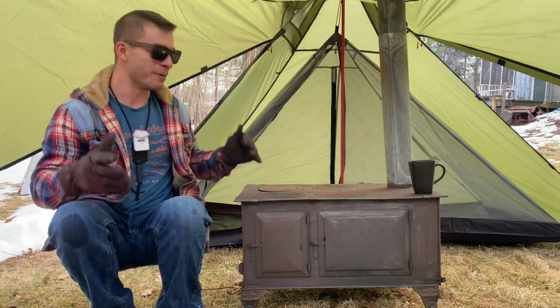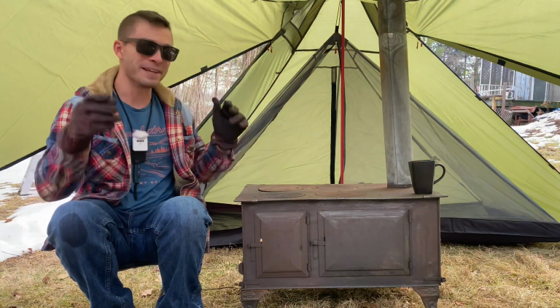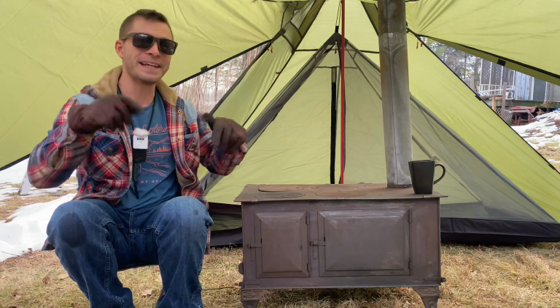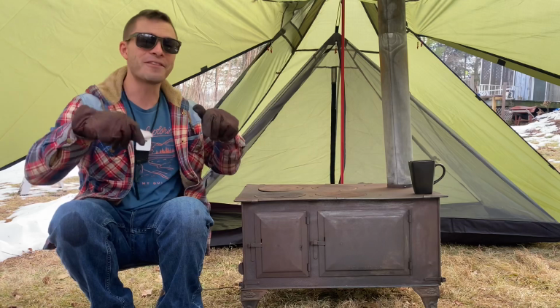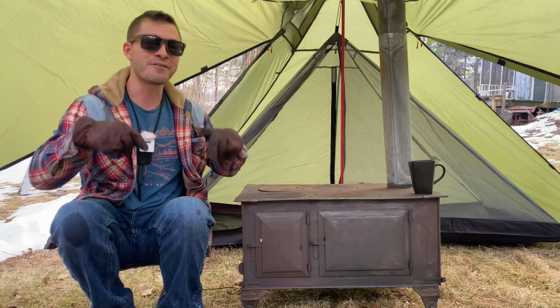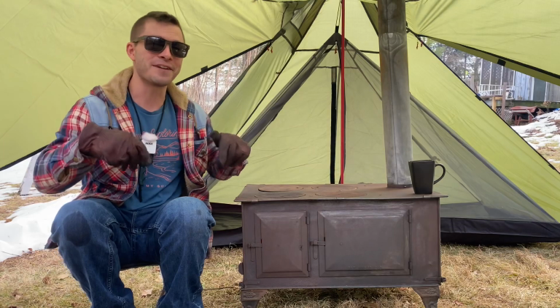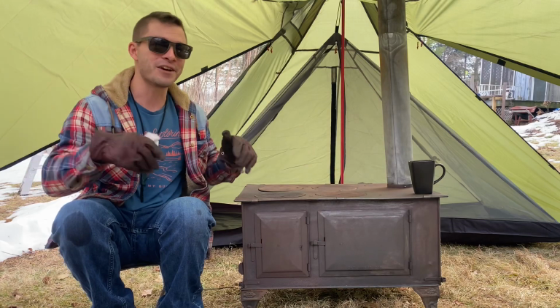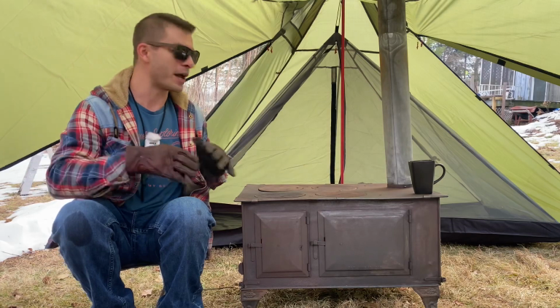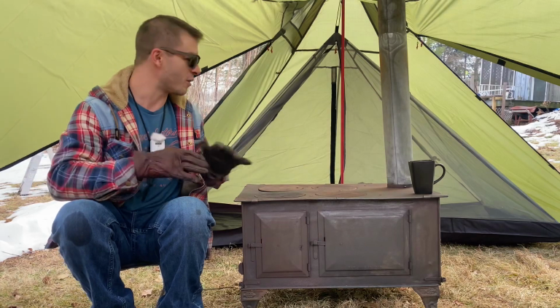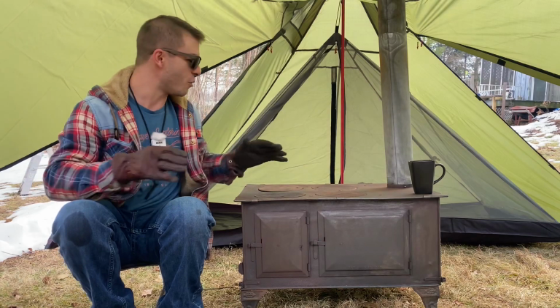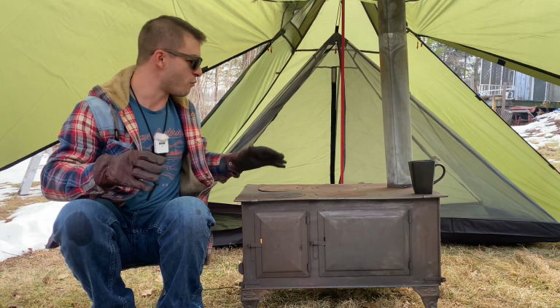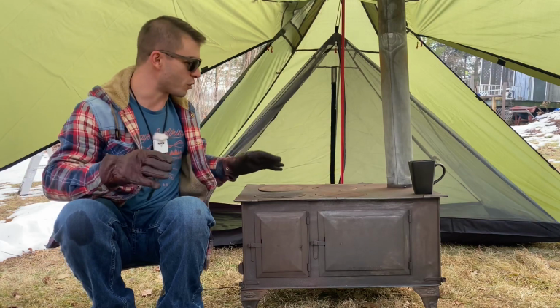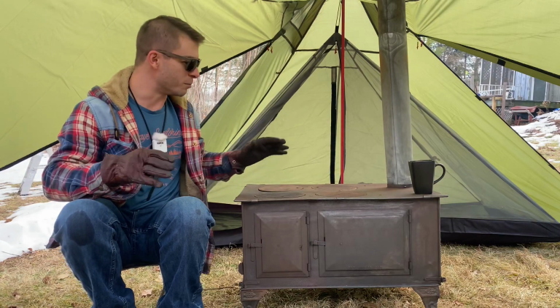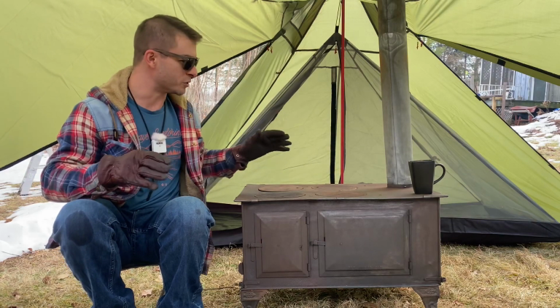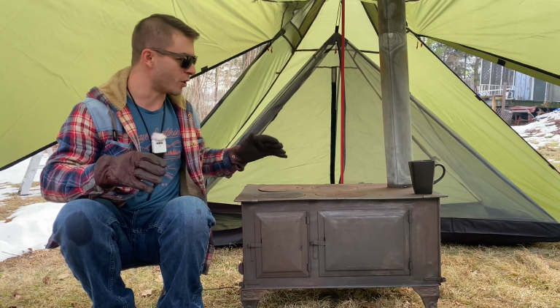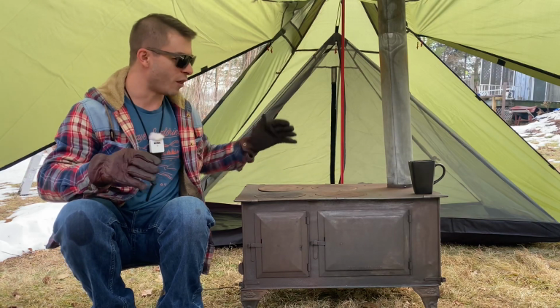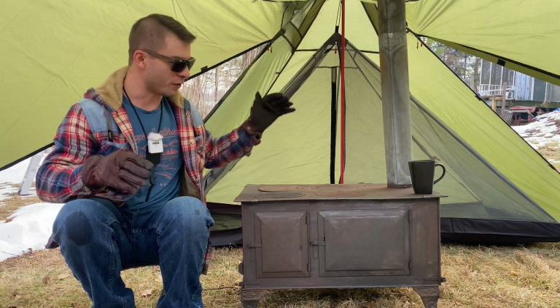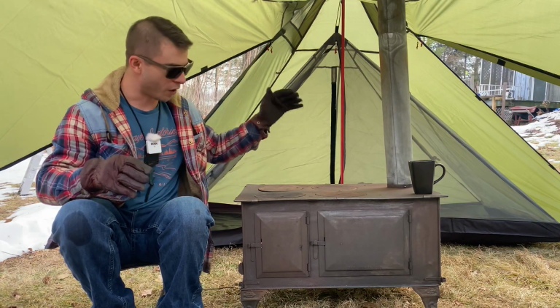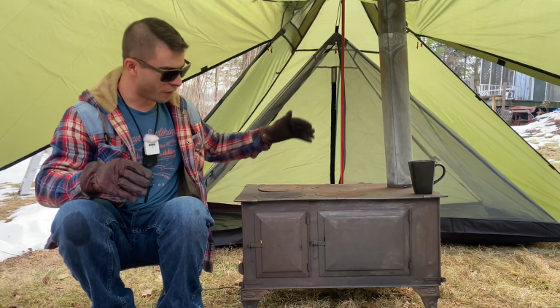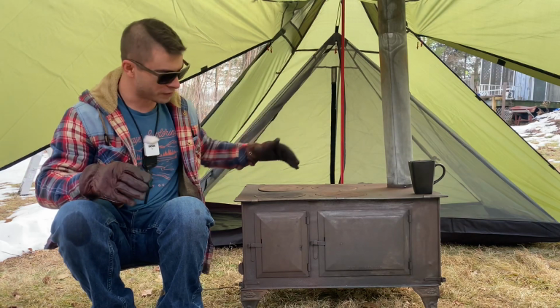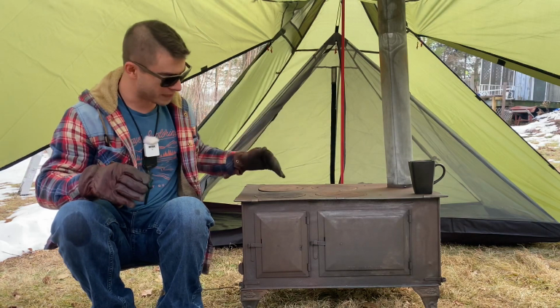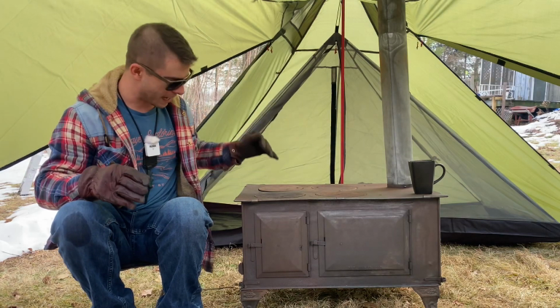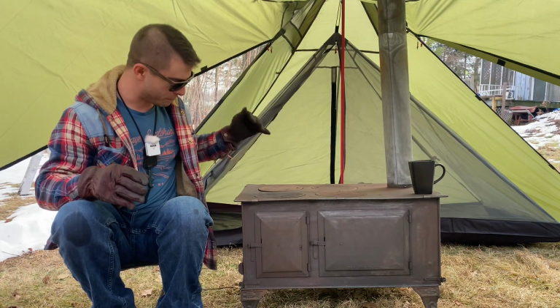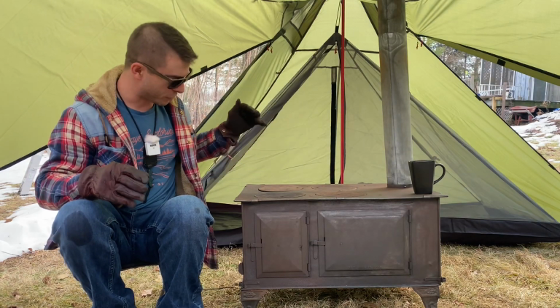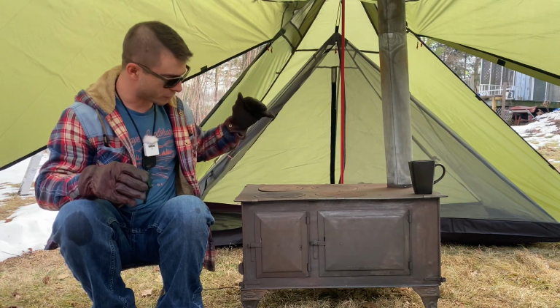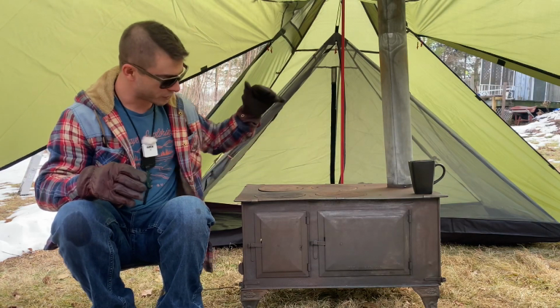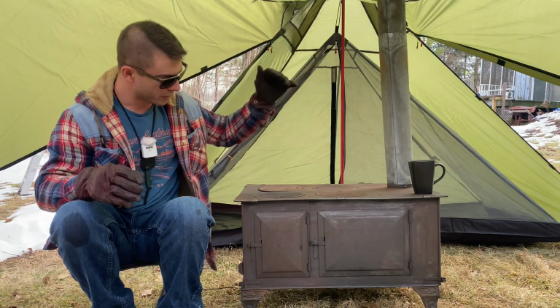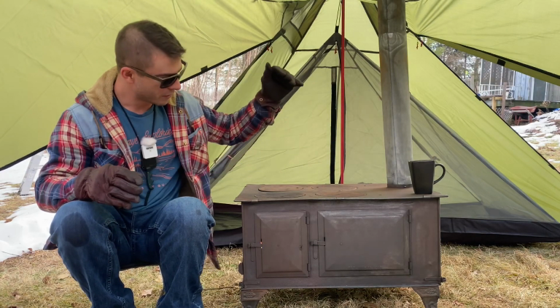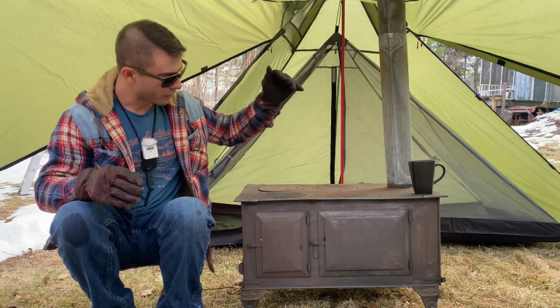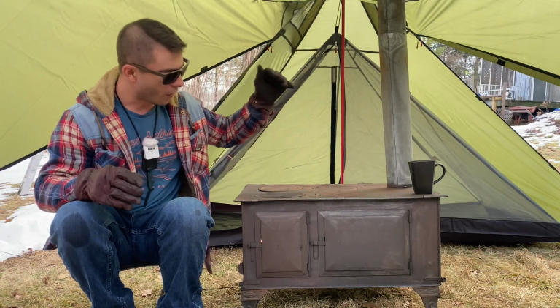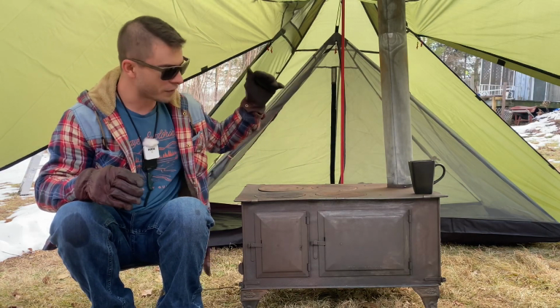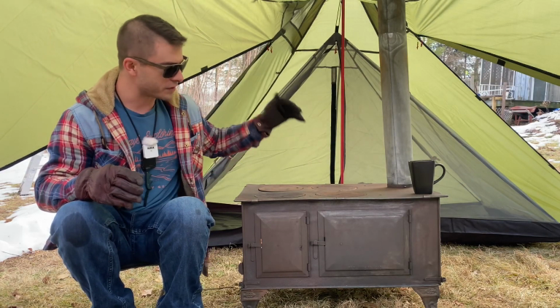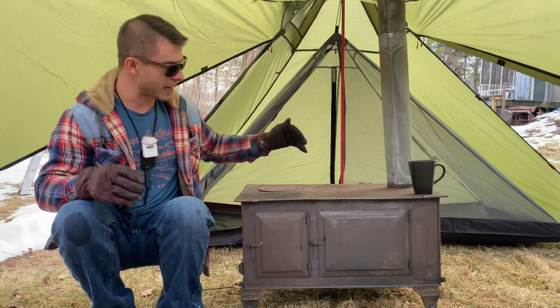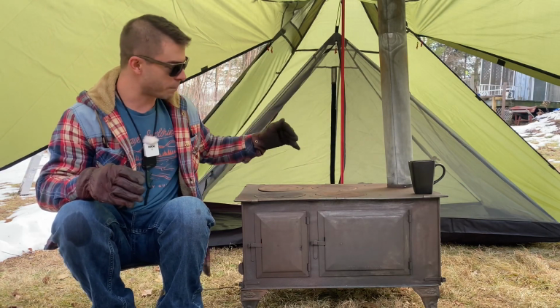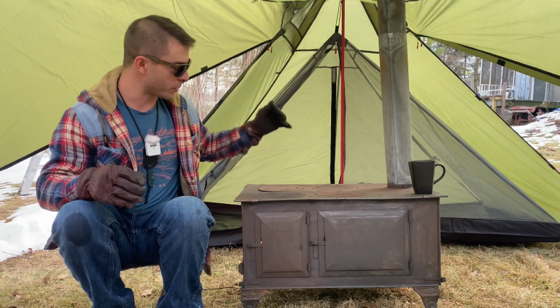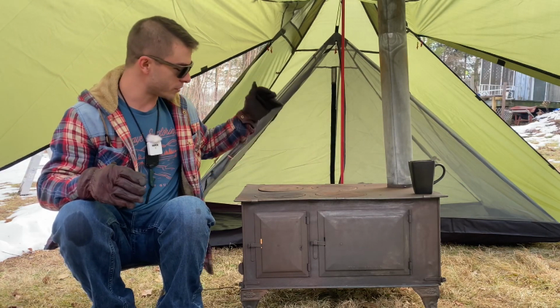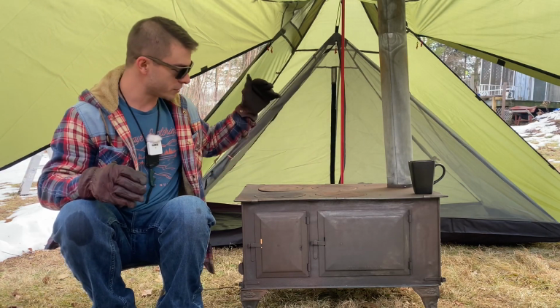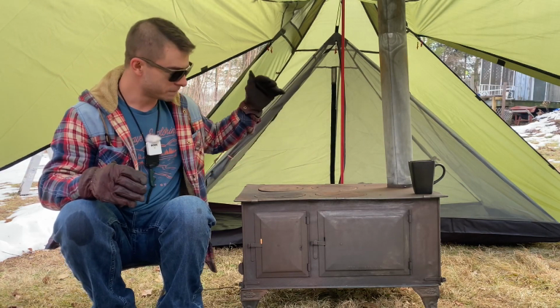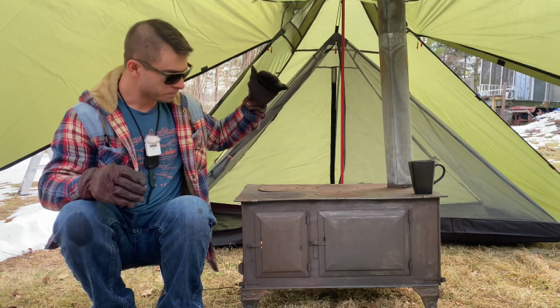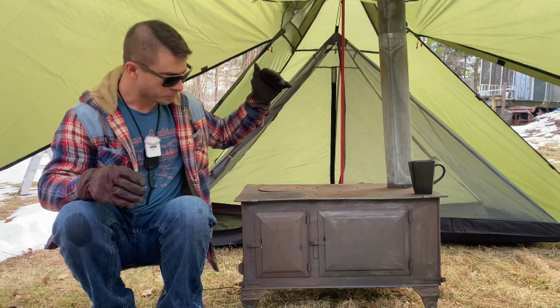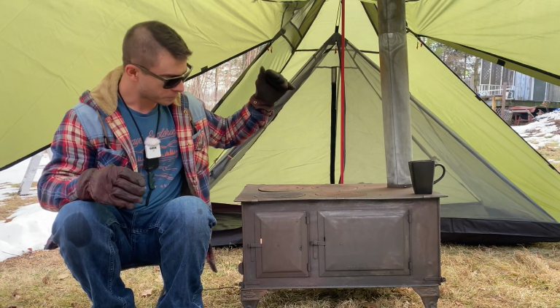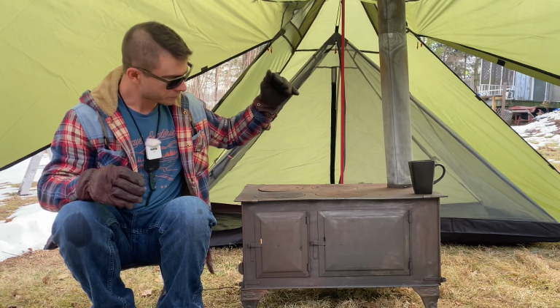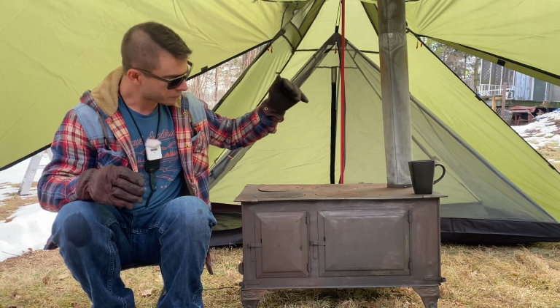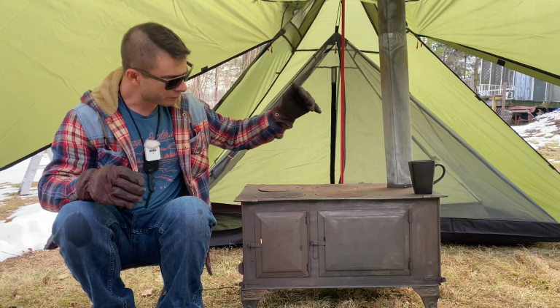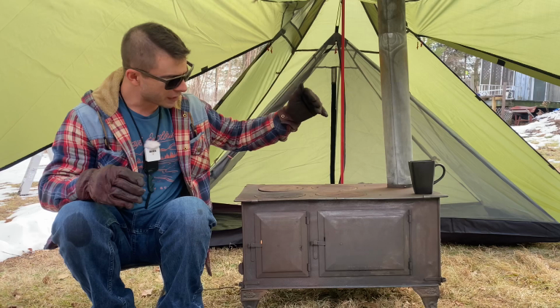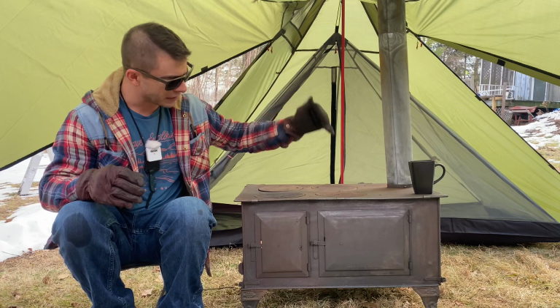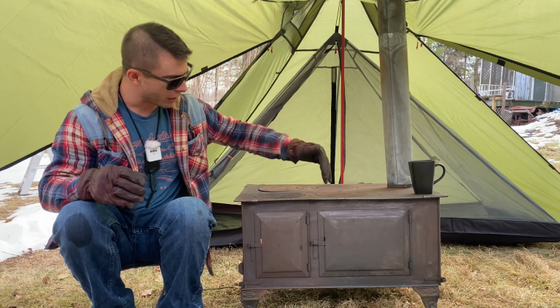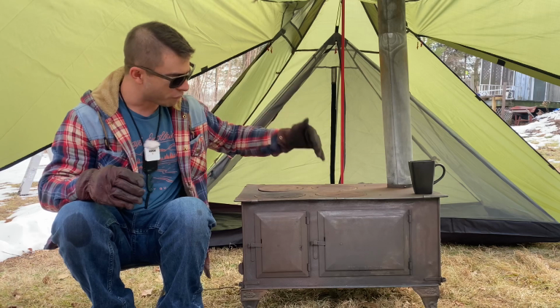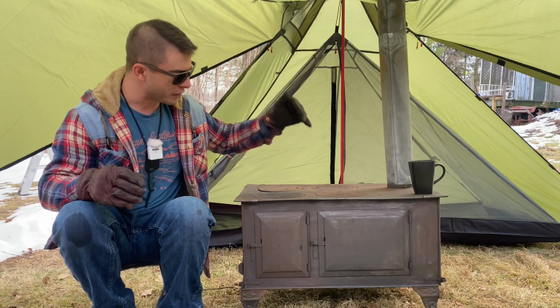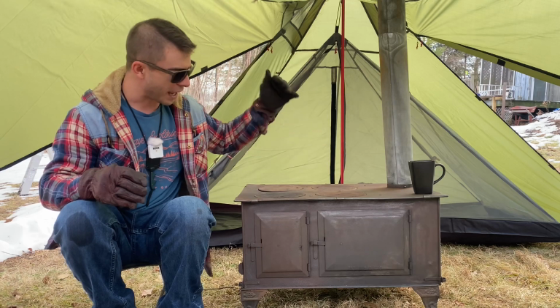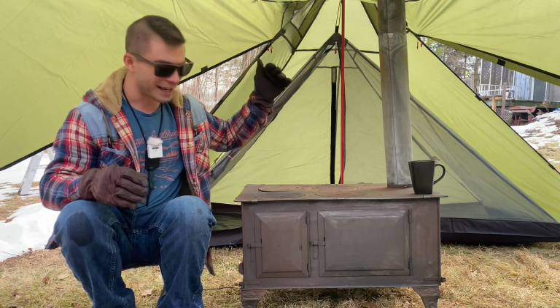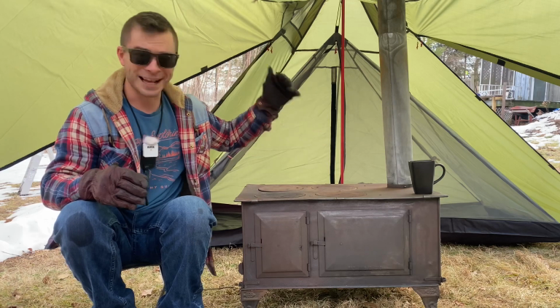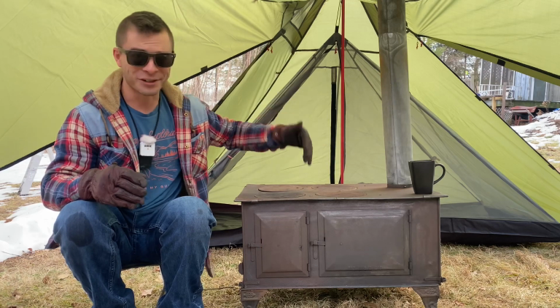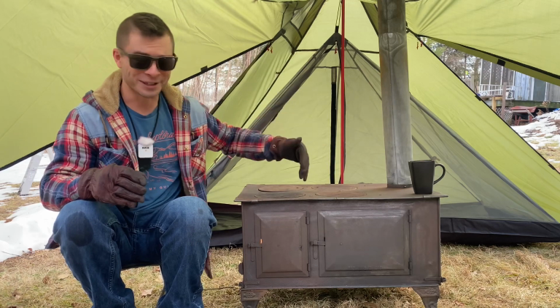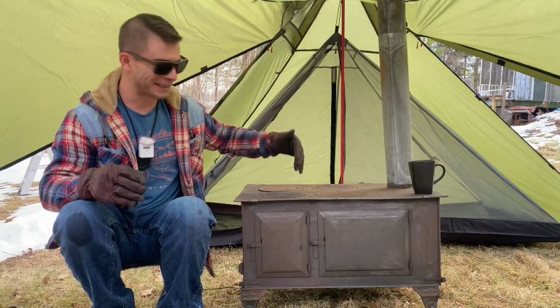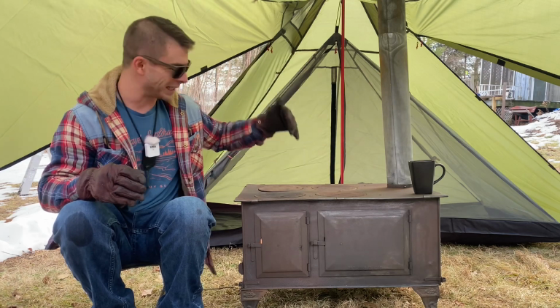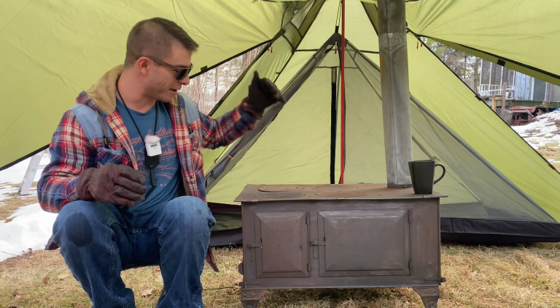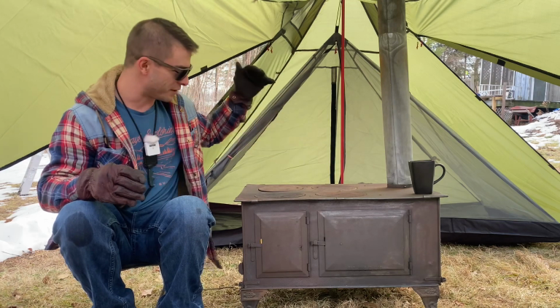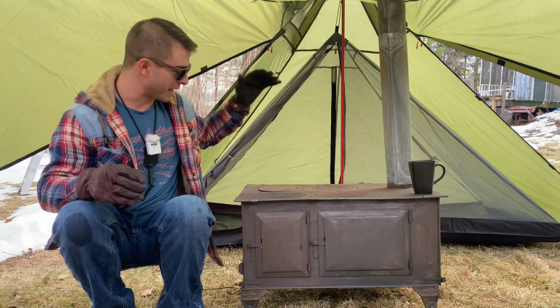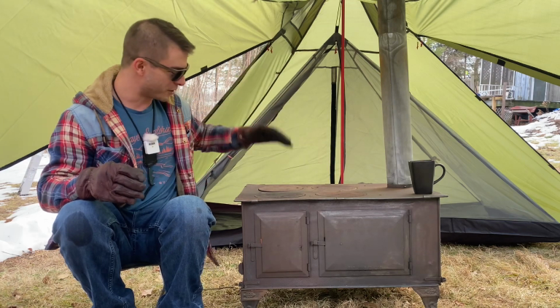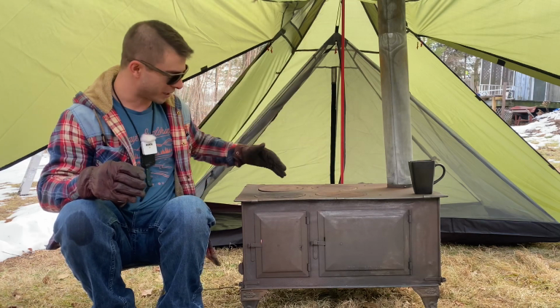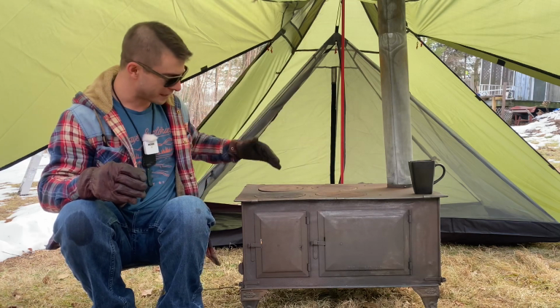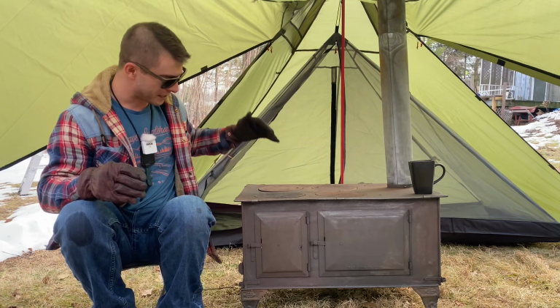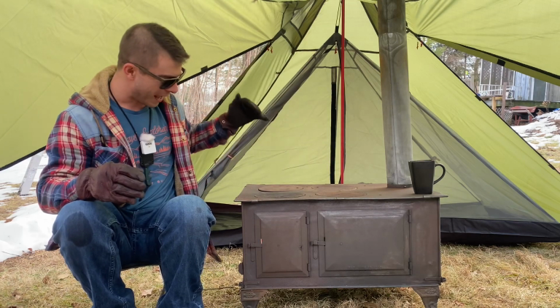In the other video I go over almost all of it — all the dampeners, all the dampers, the oven. I cook in the oven, I cook on top.